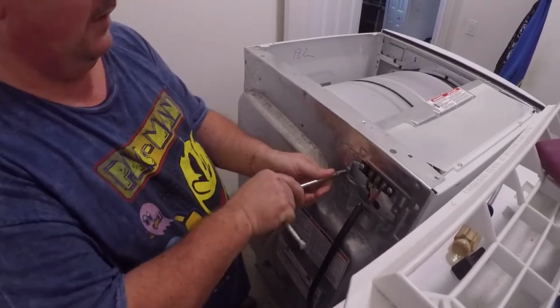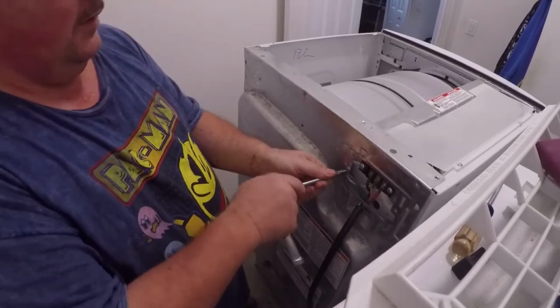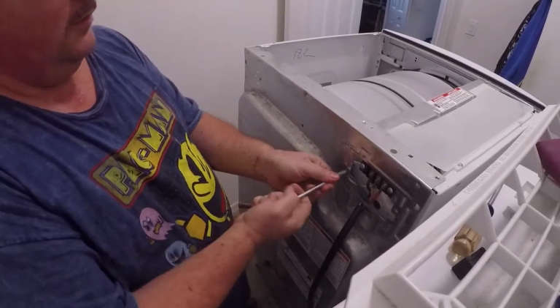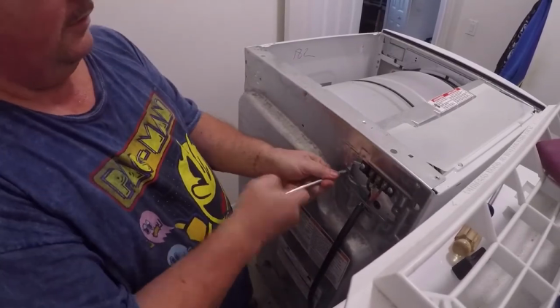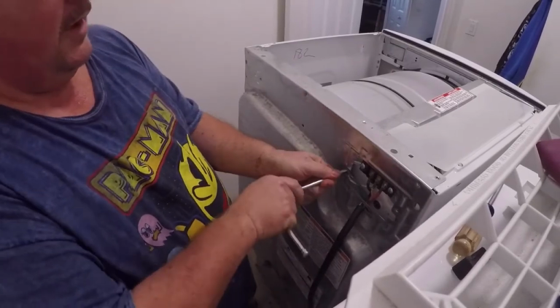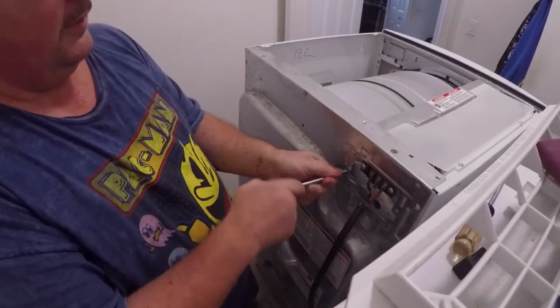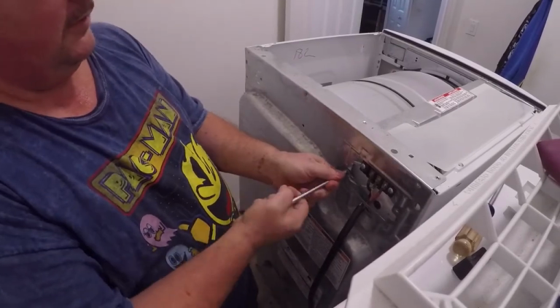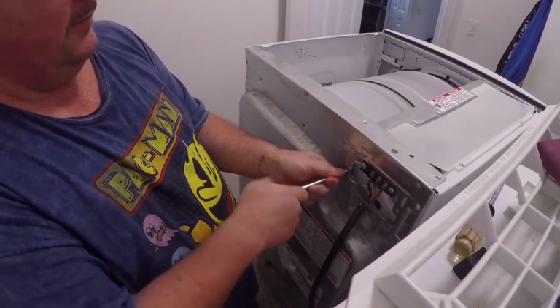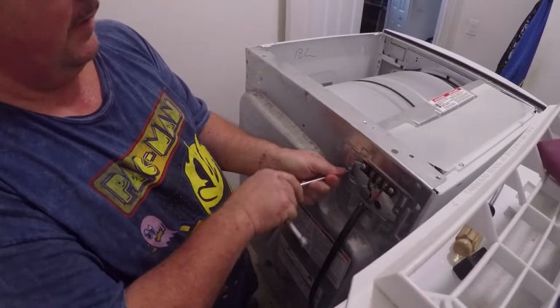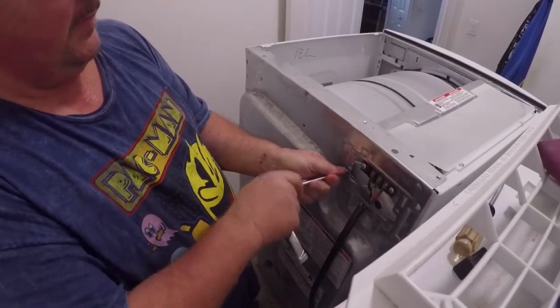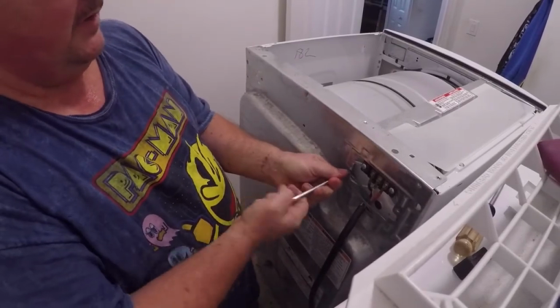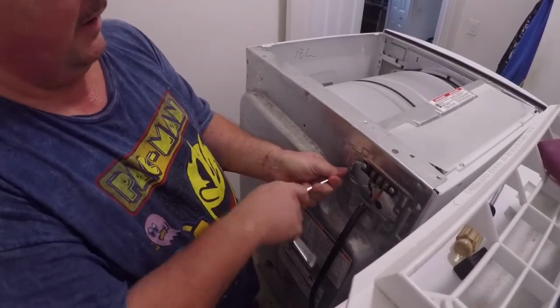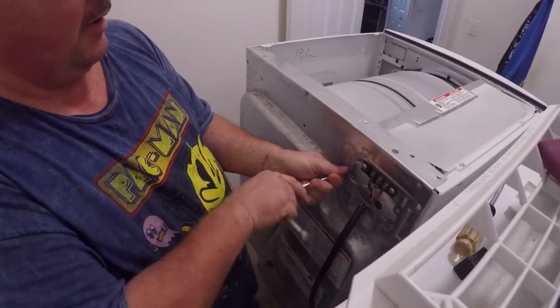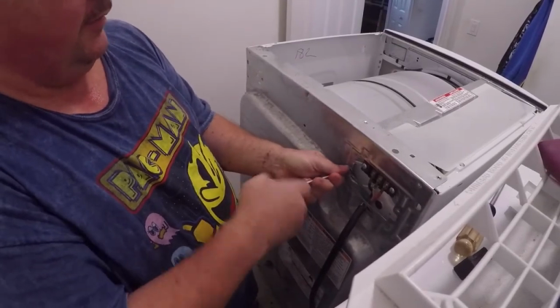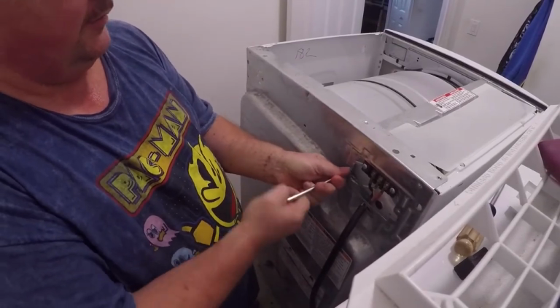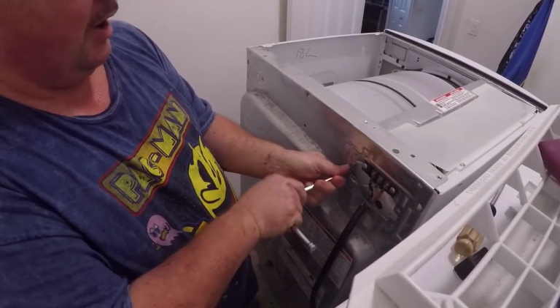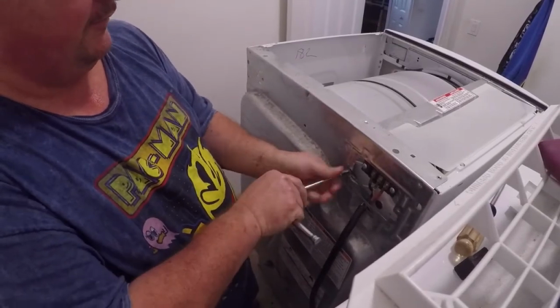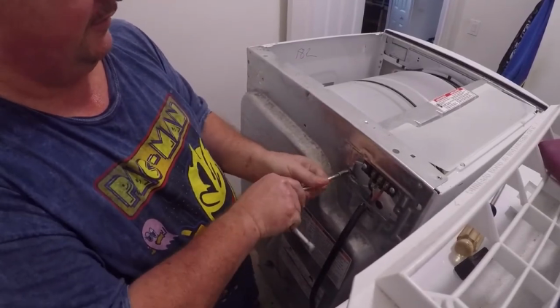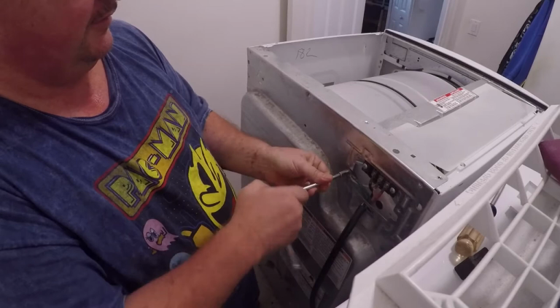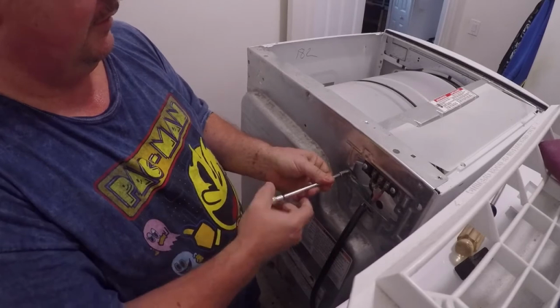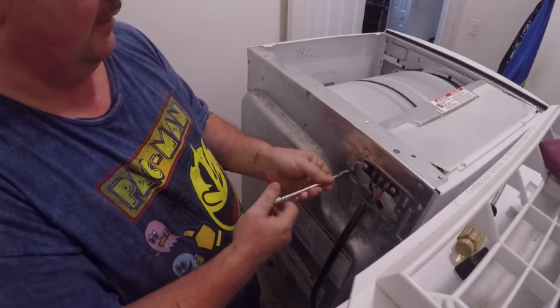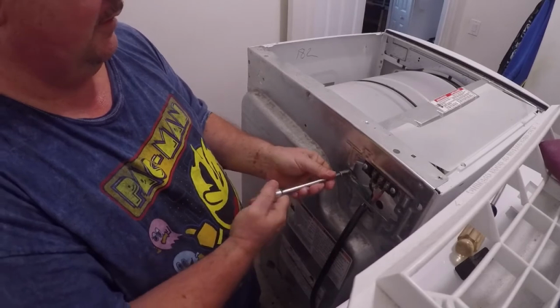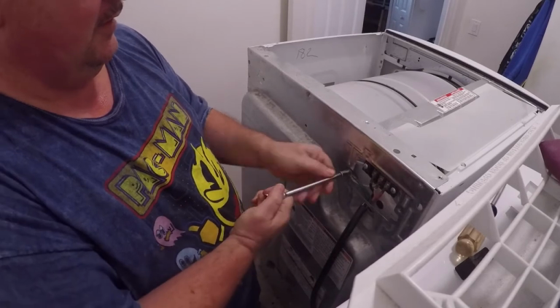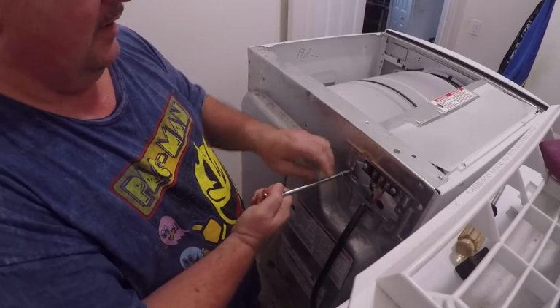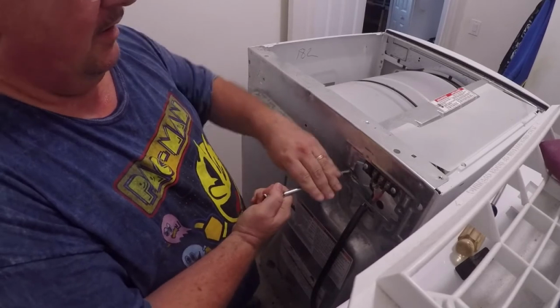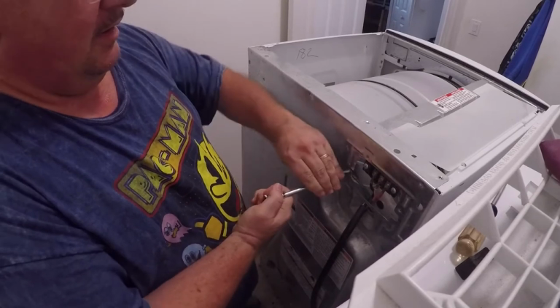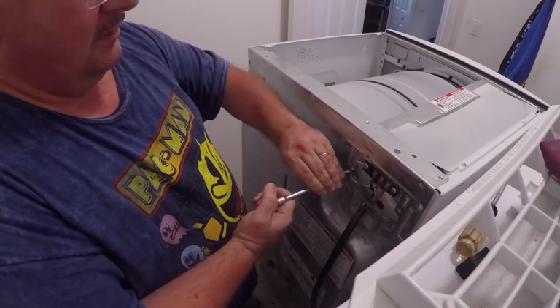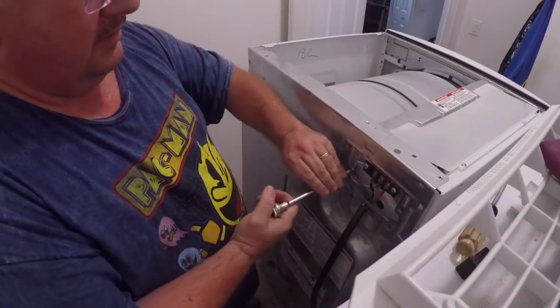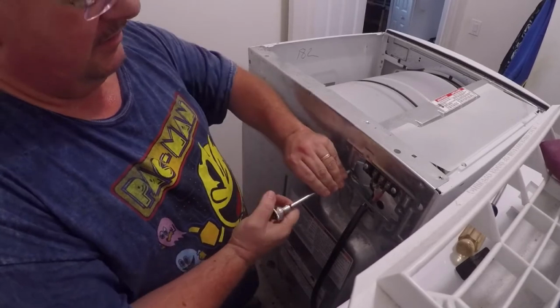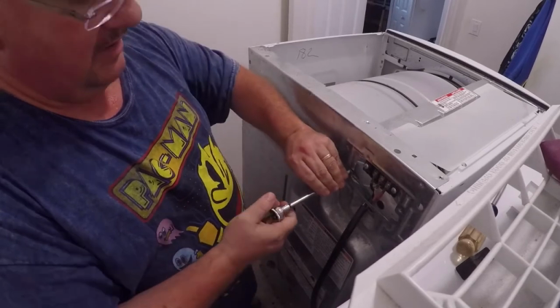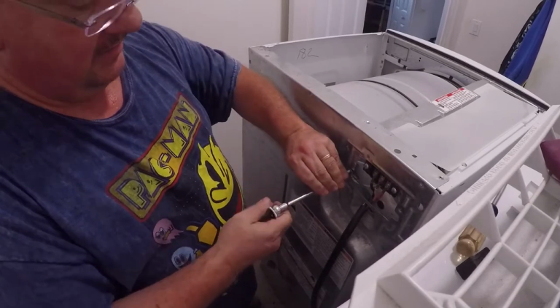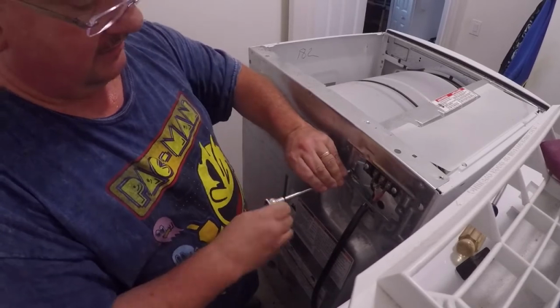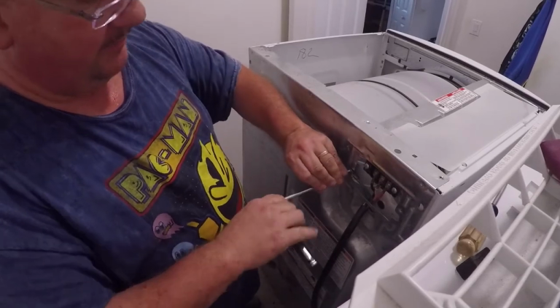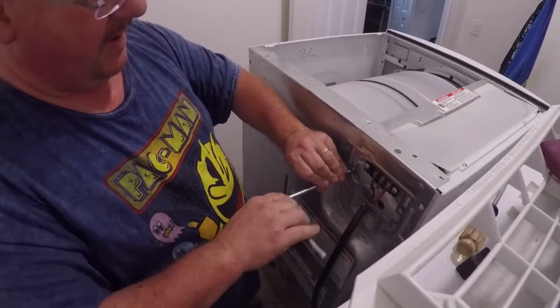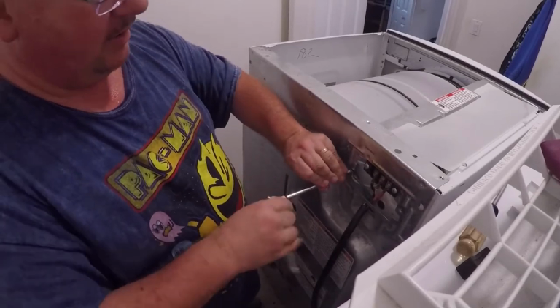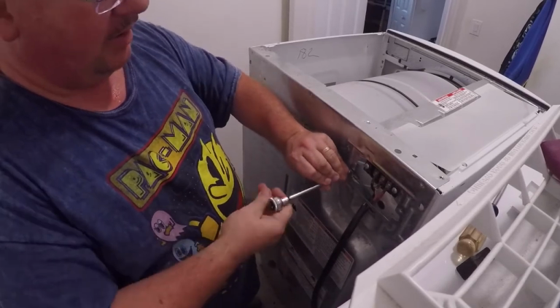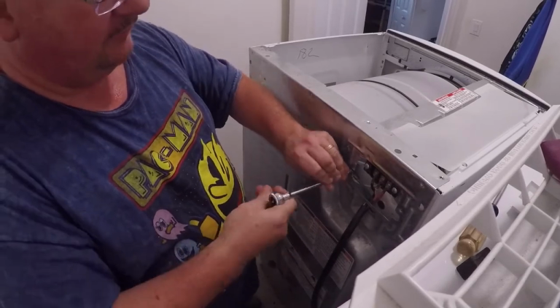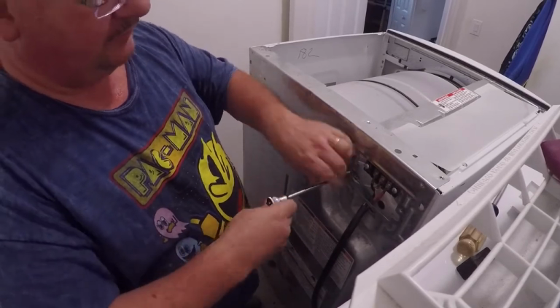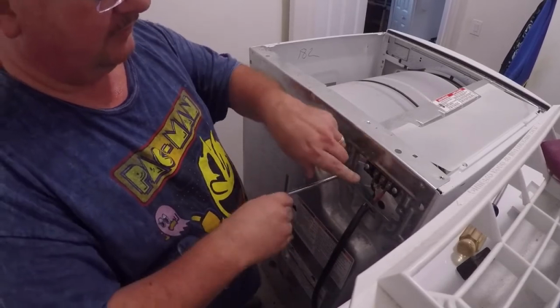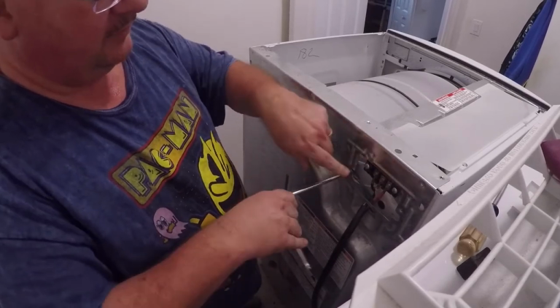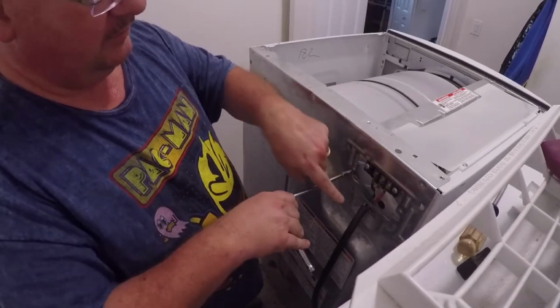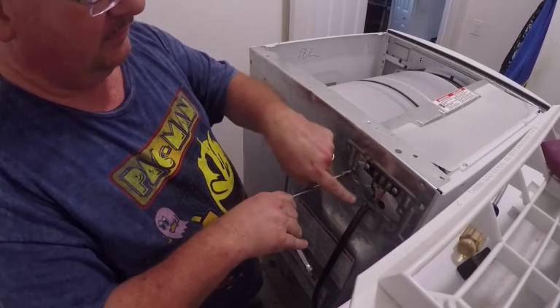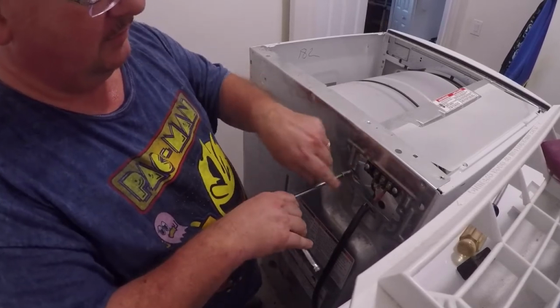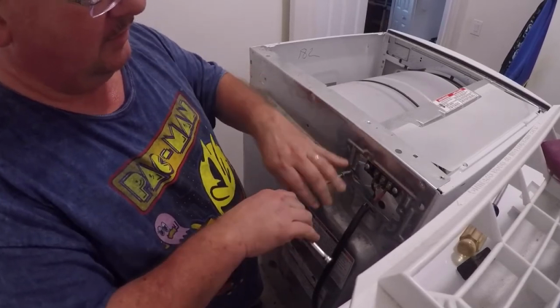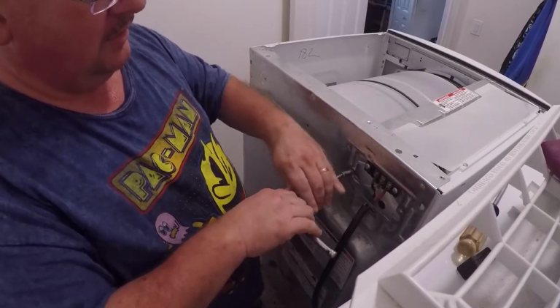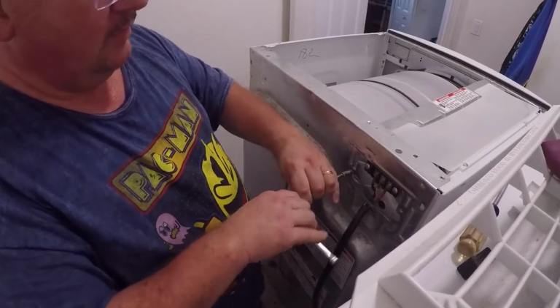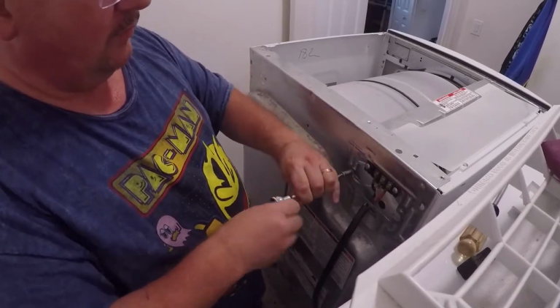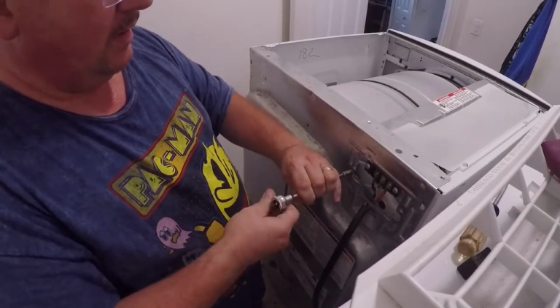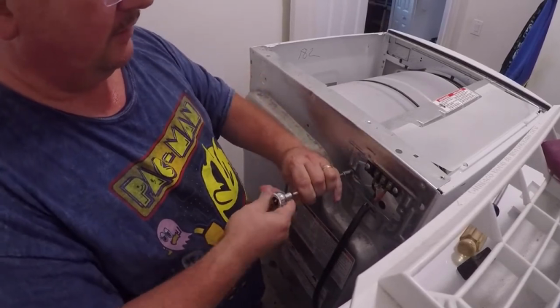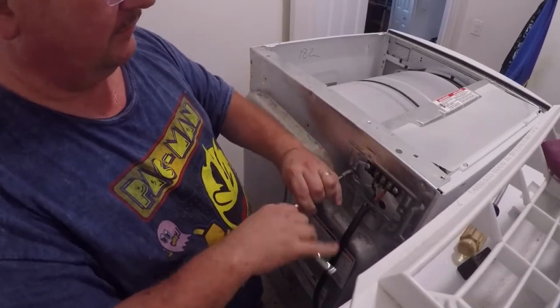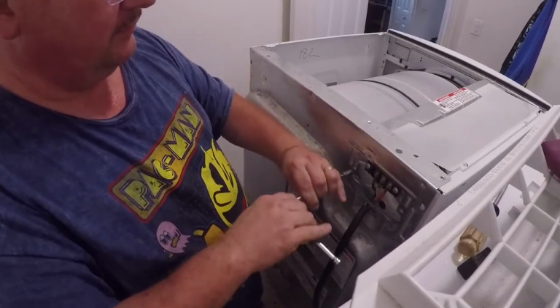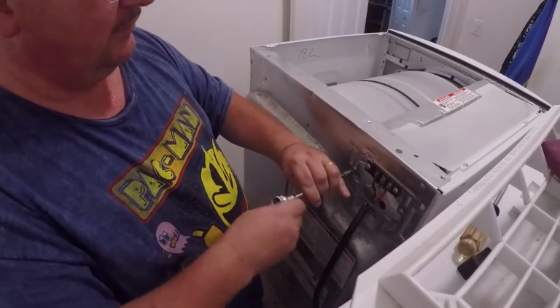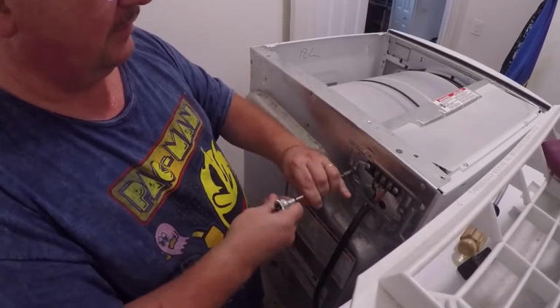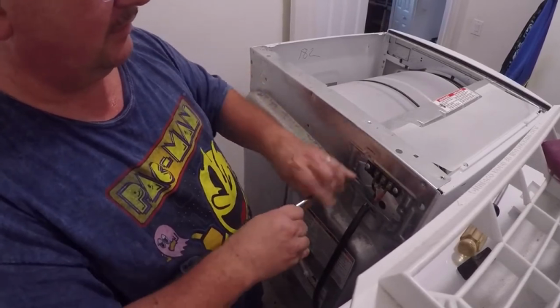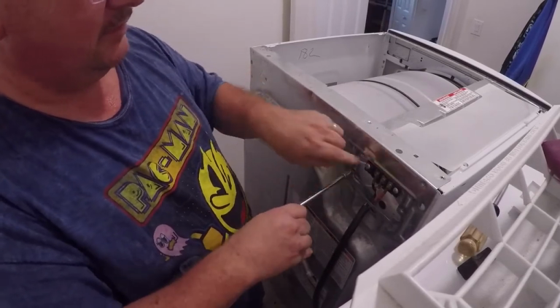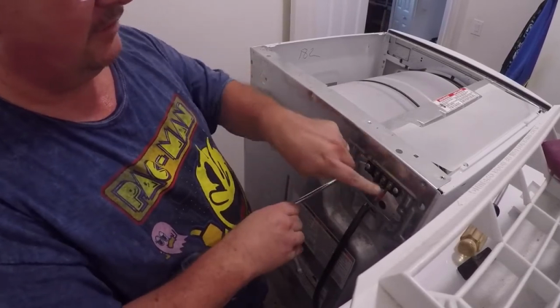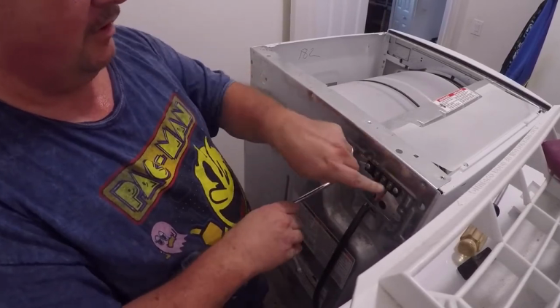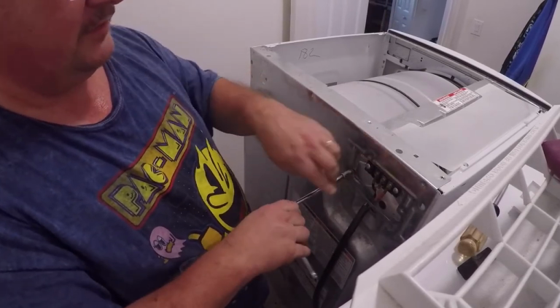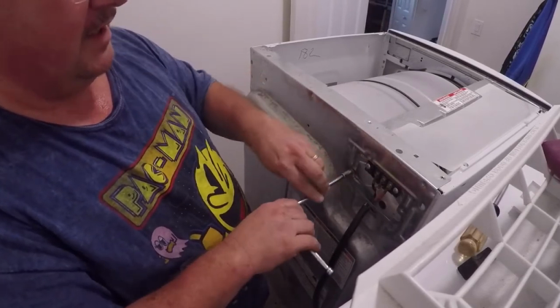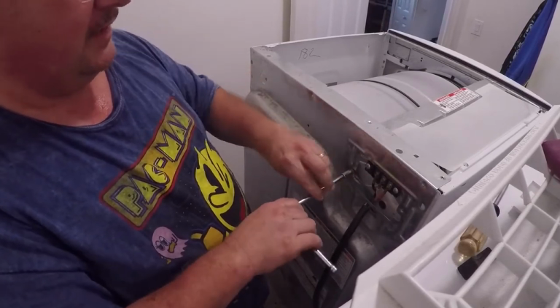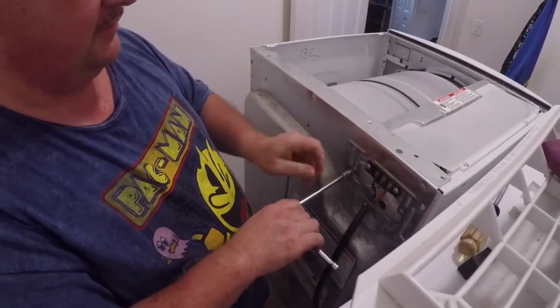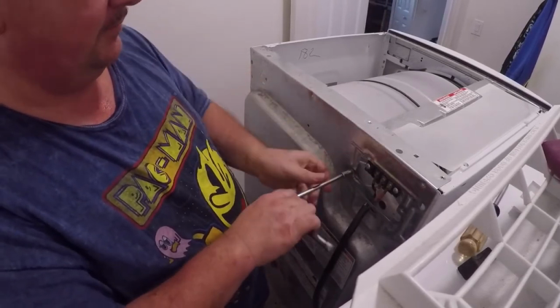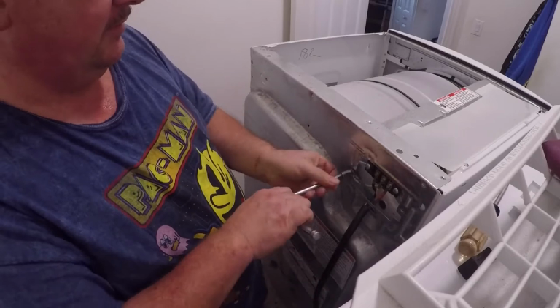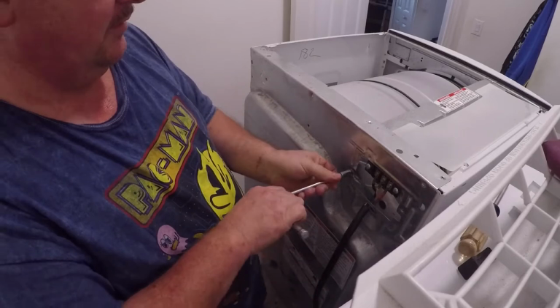It's going to make me take all of this off just because you can't get the panel off with the wires through here — it's all attached up here.